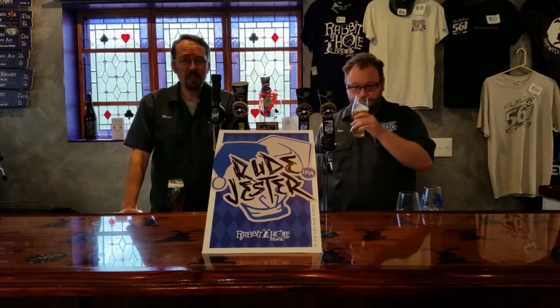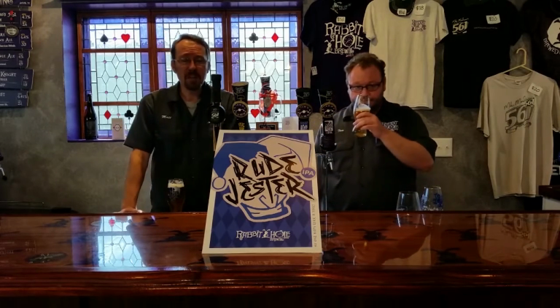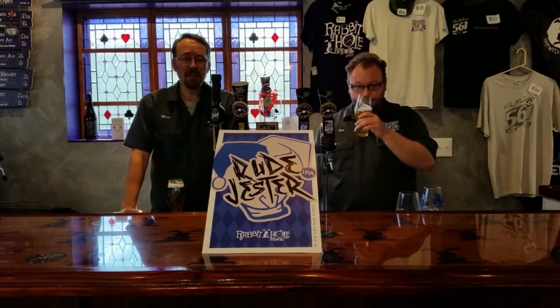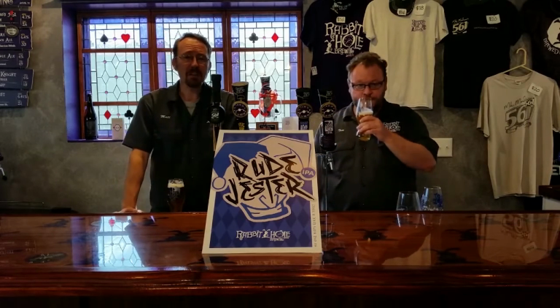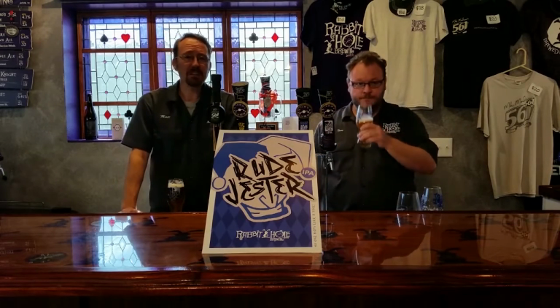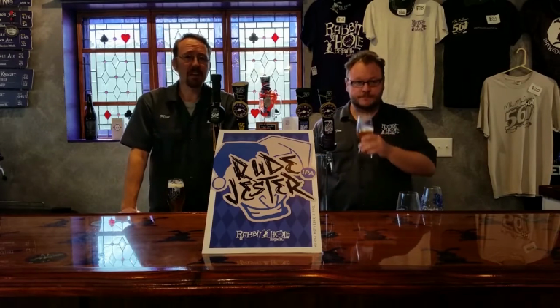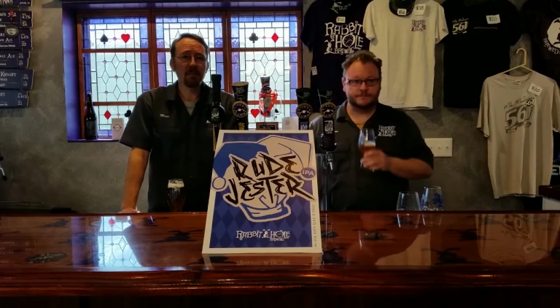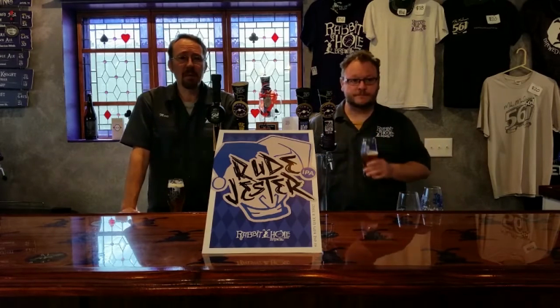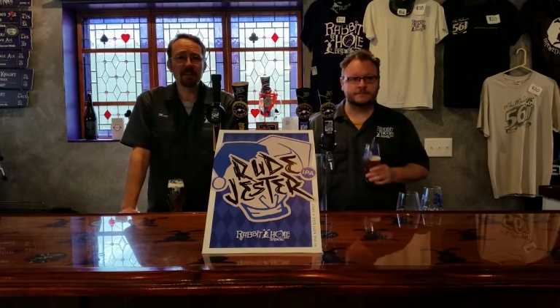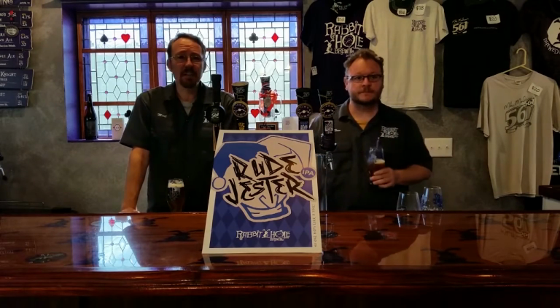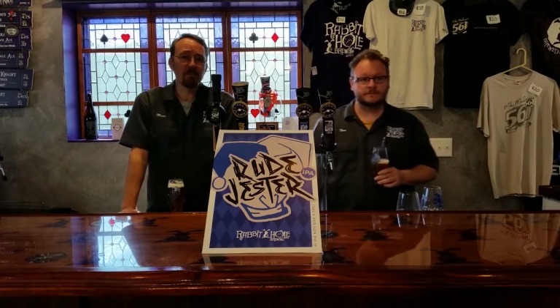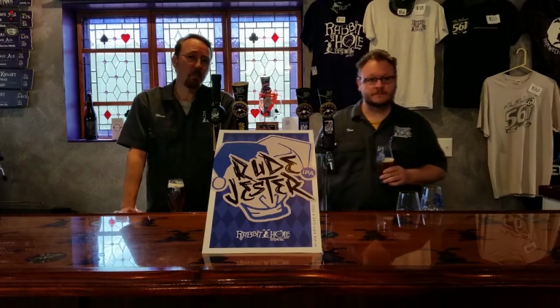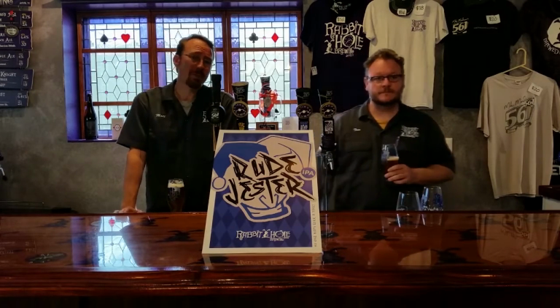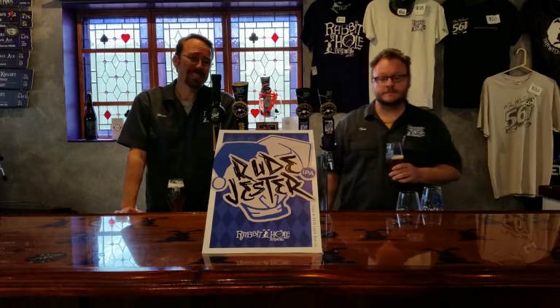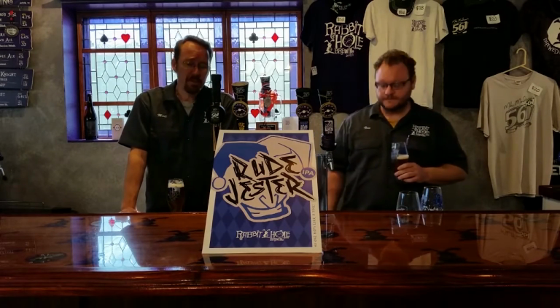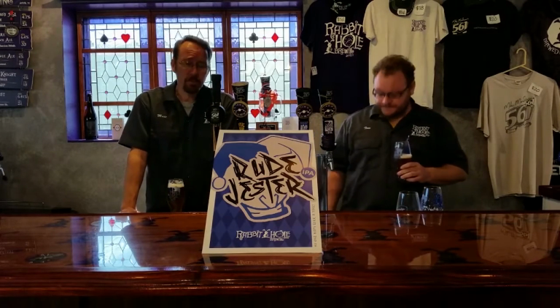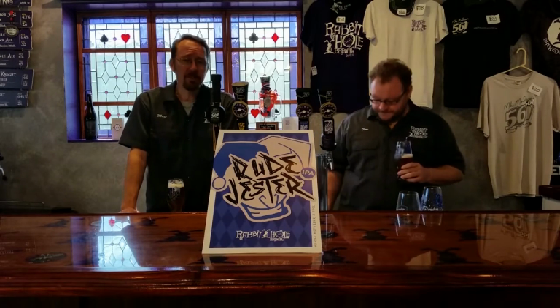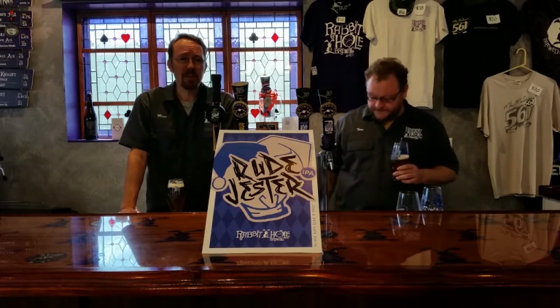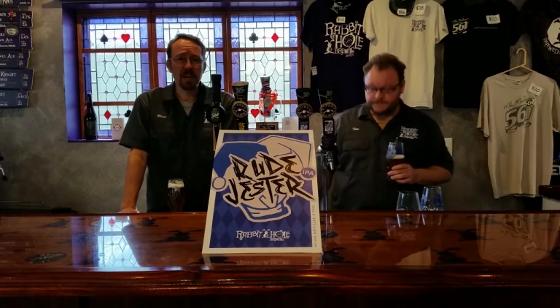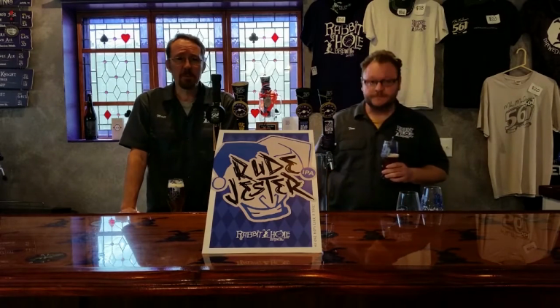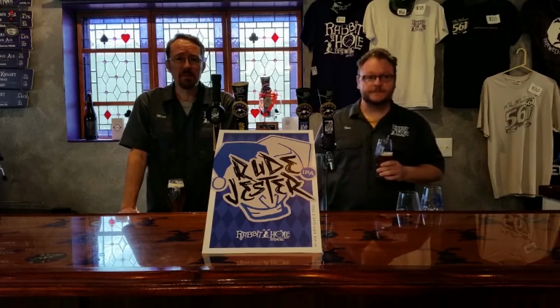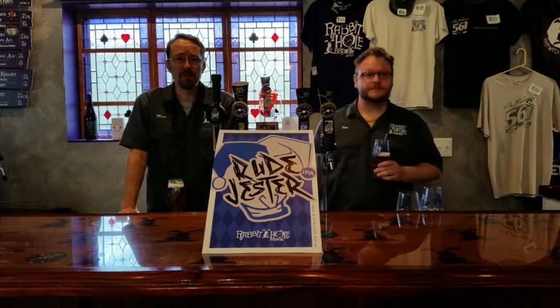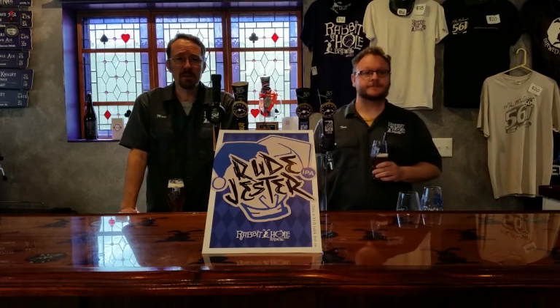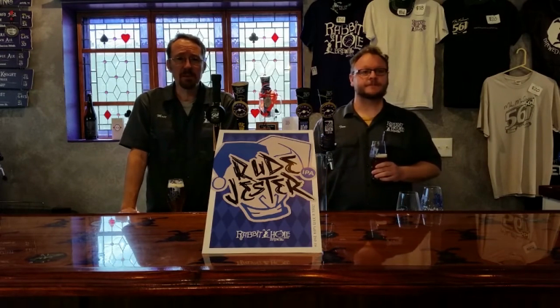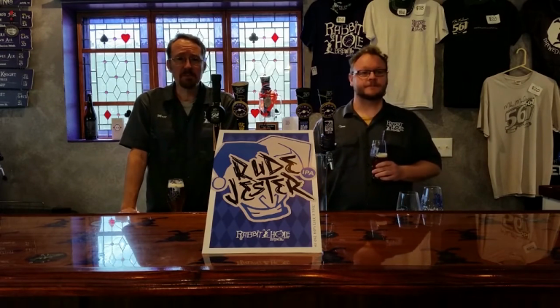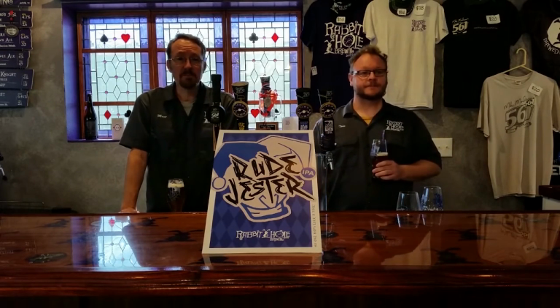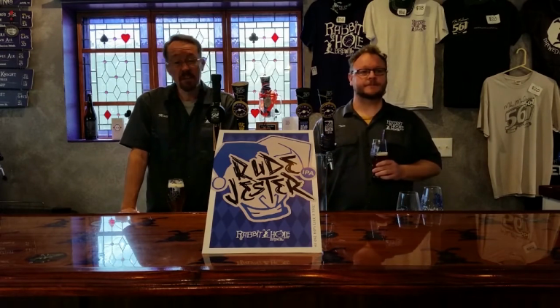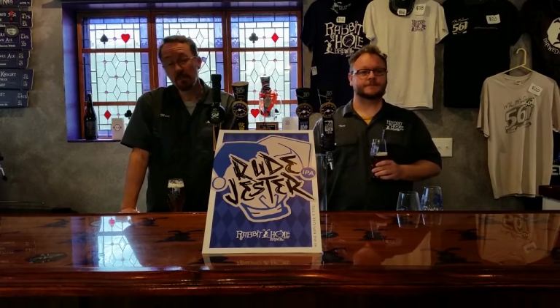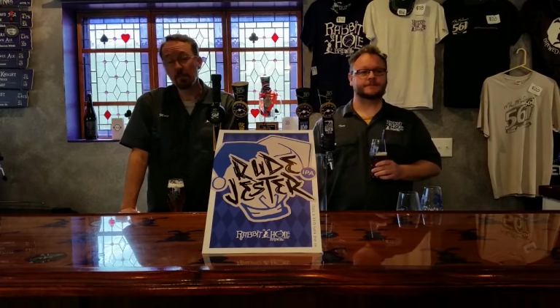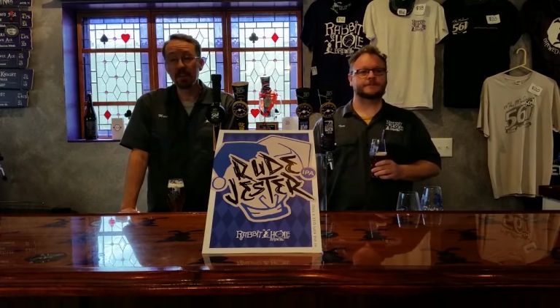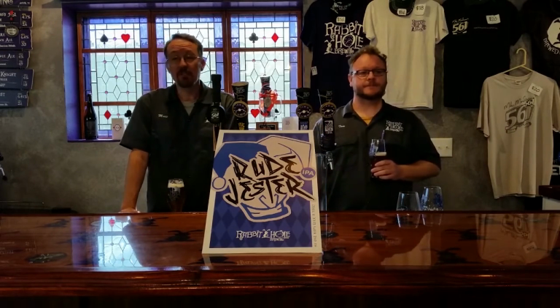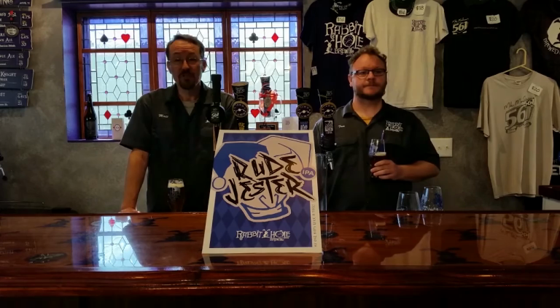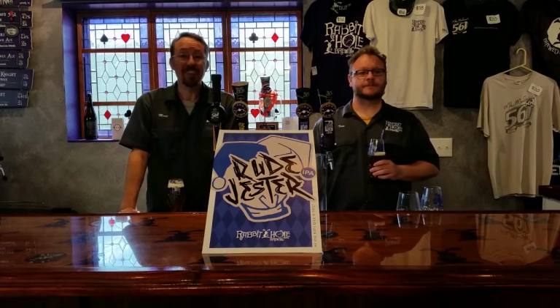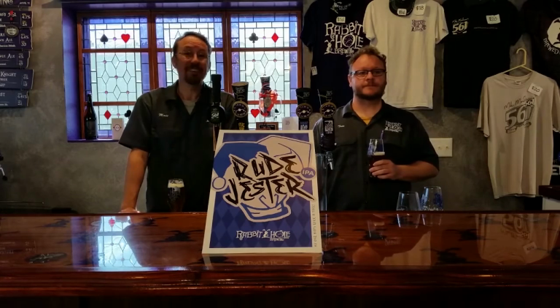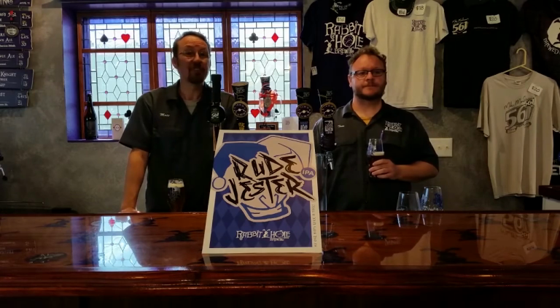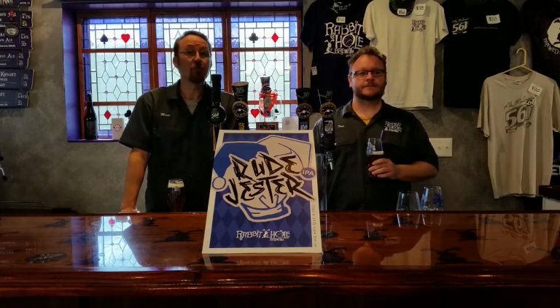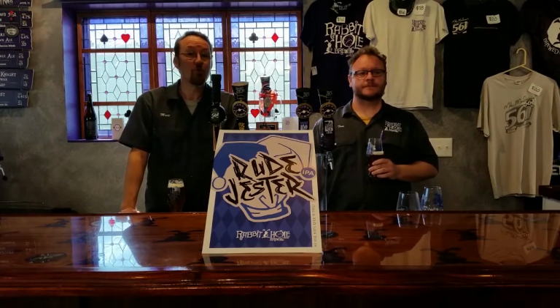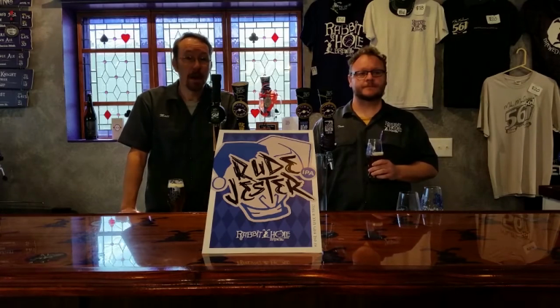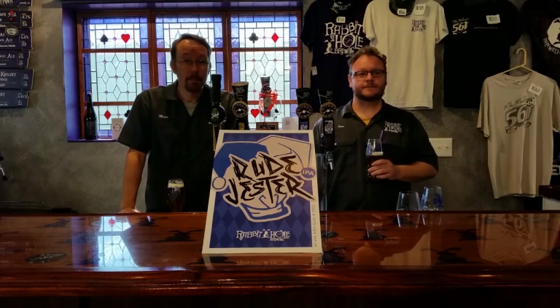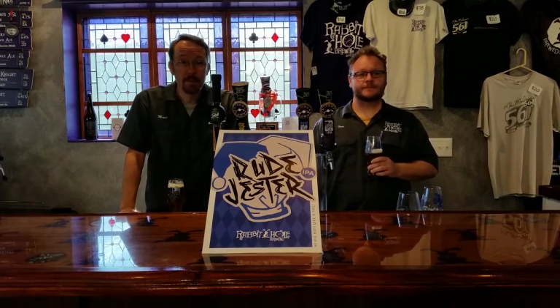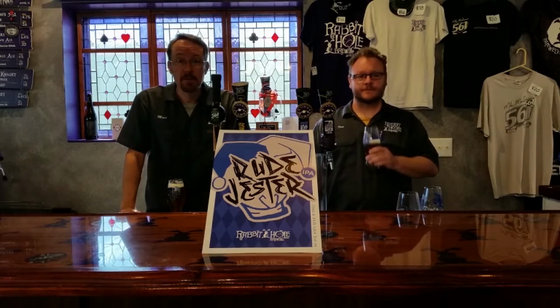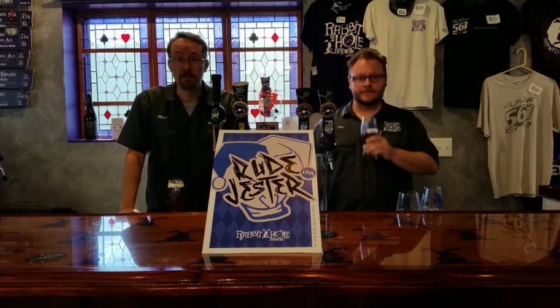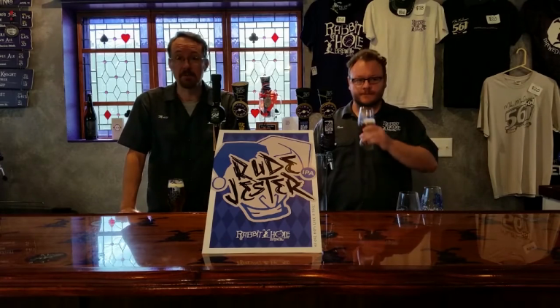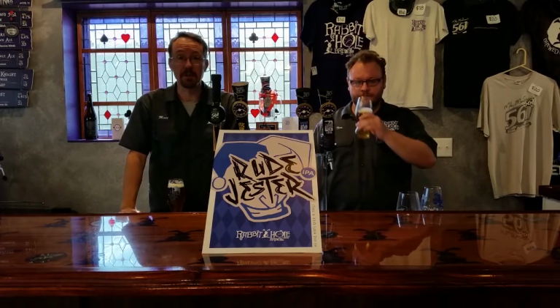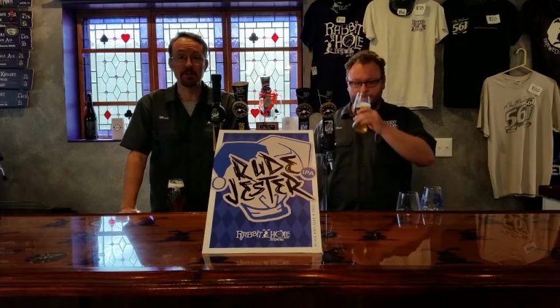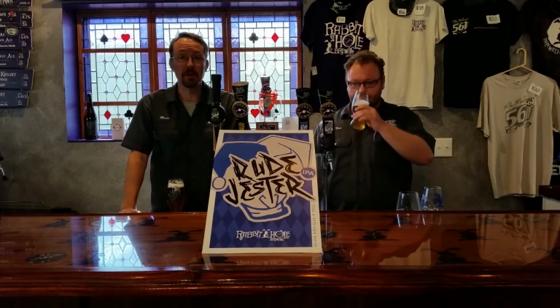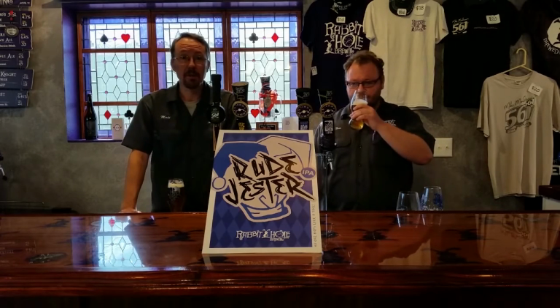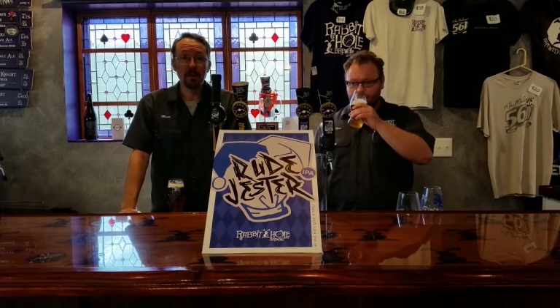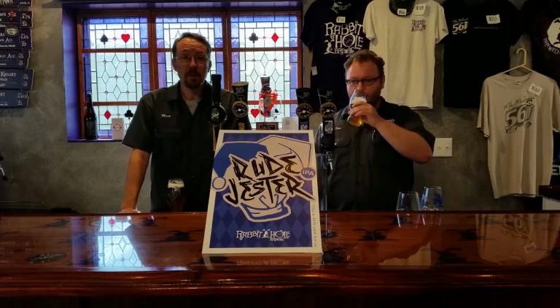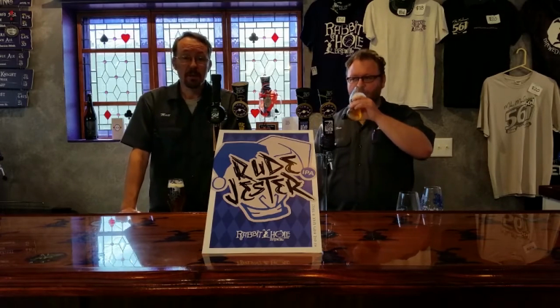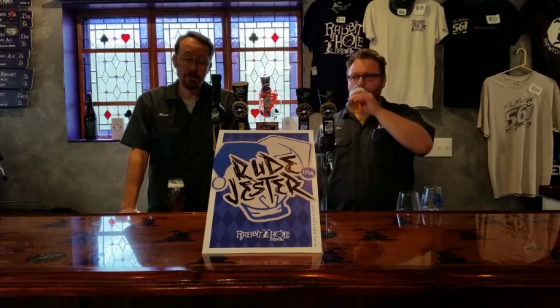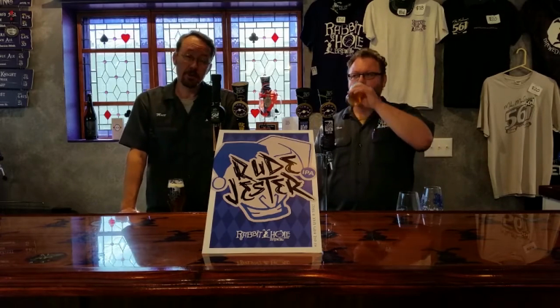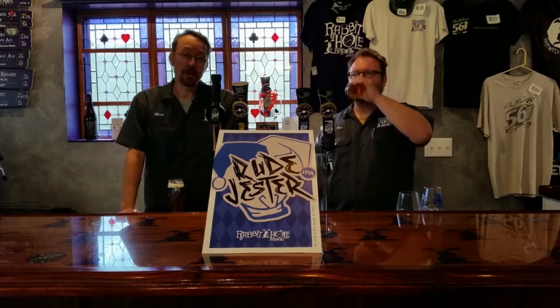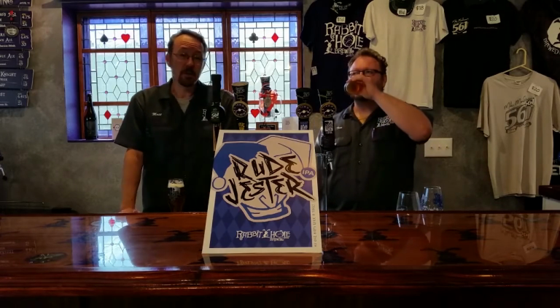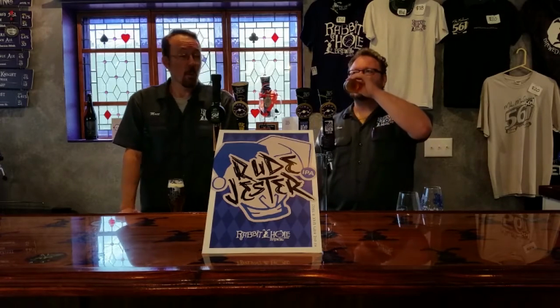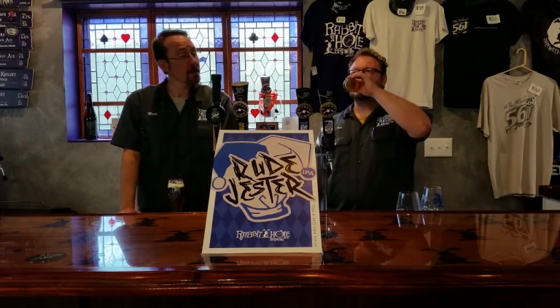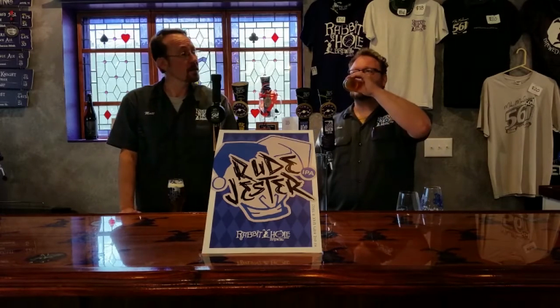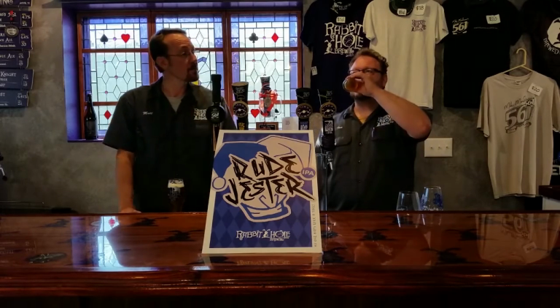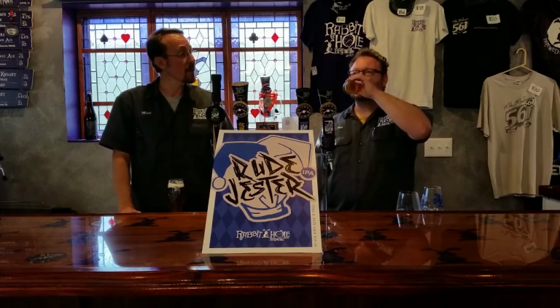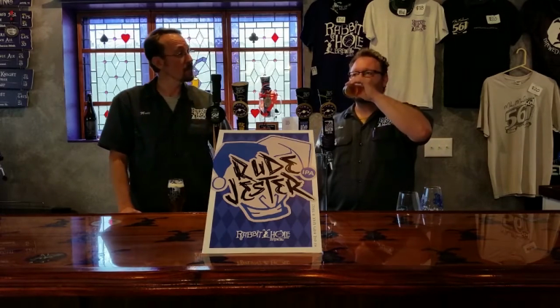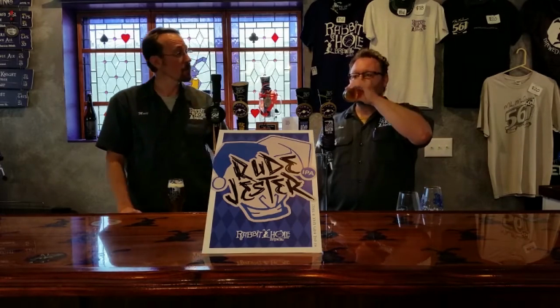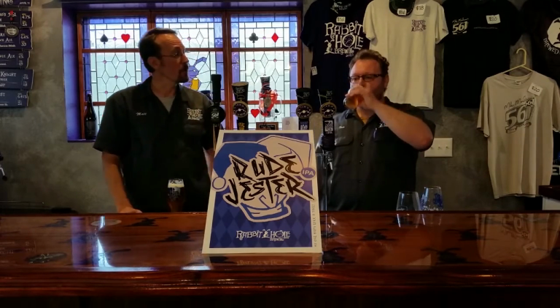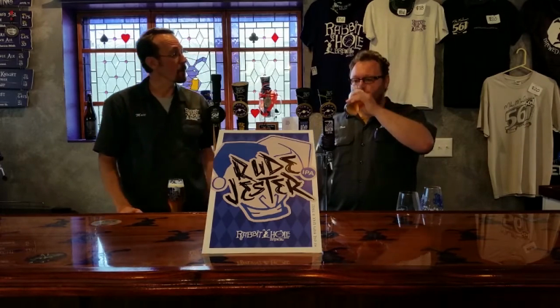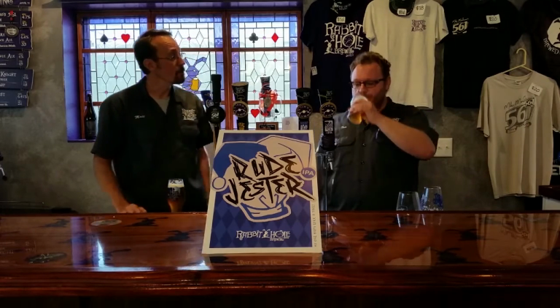It's locked in at about 7.7% ABV and 72 IBUs. It's really quite a substantial beer.